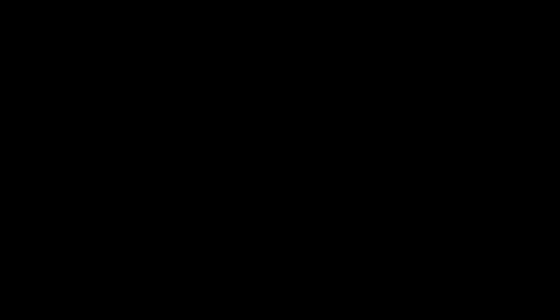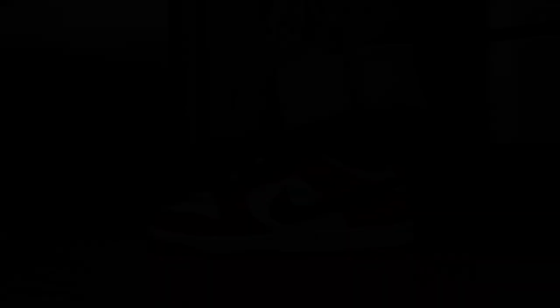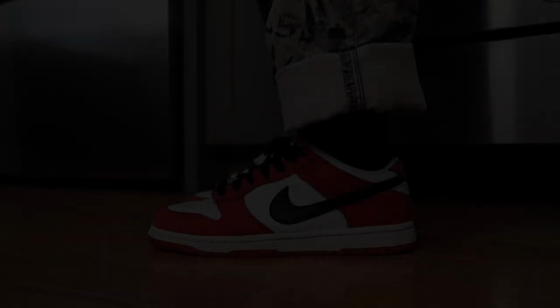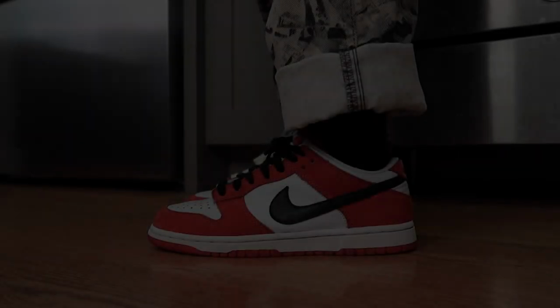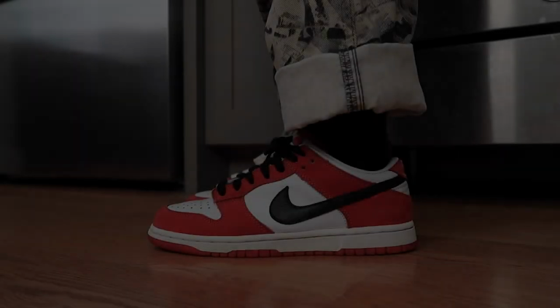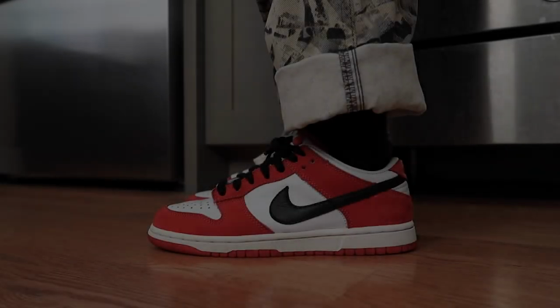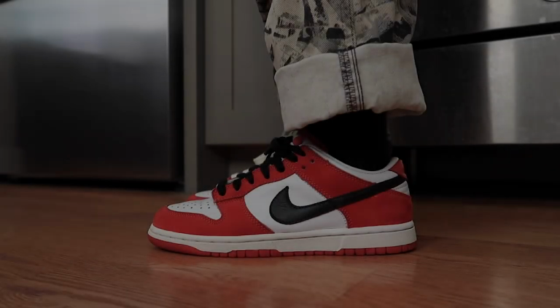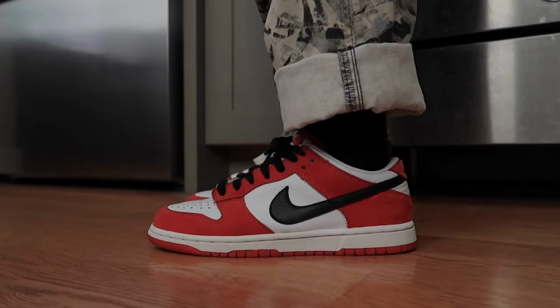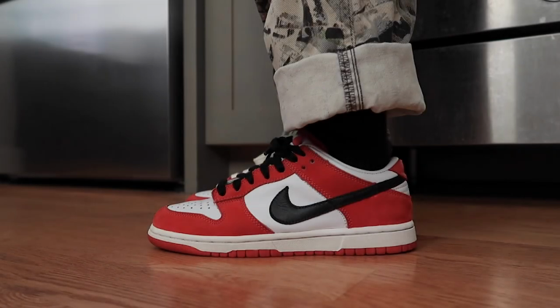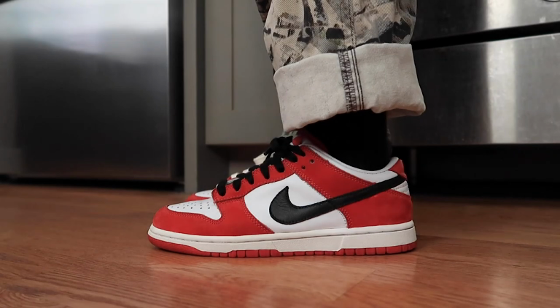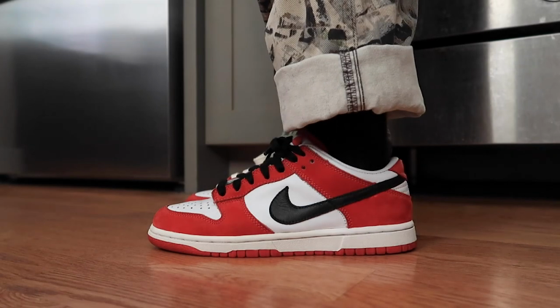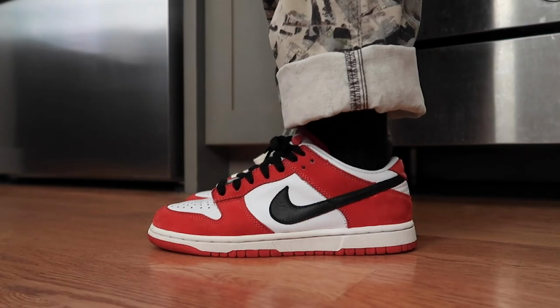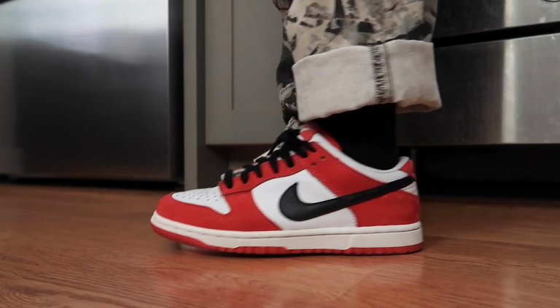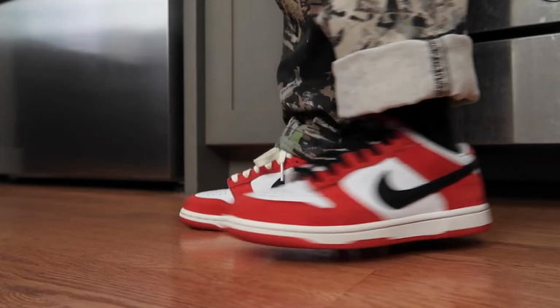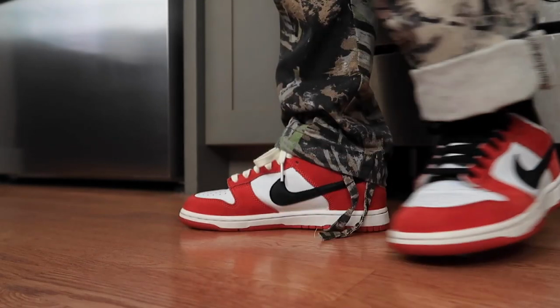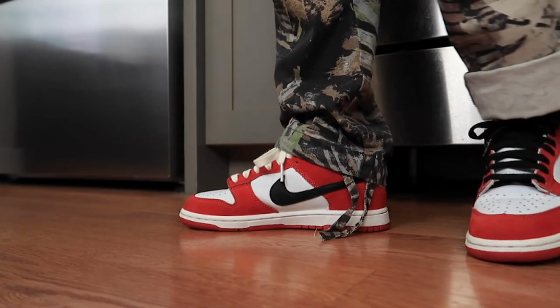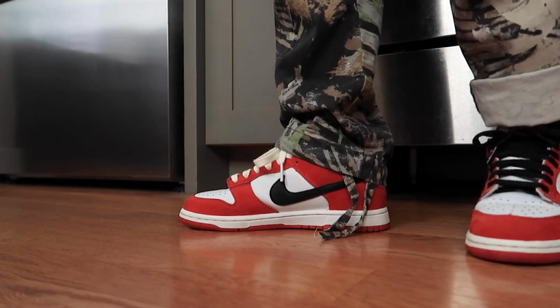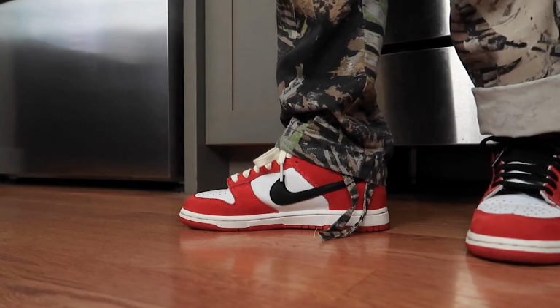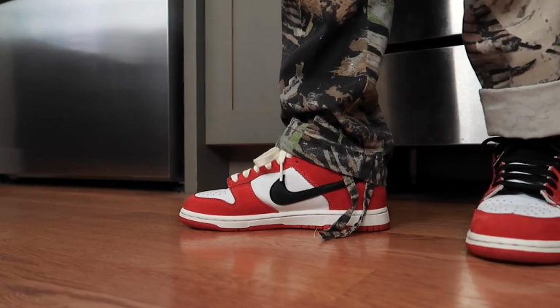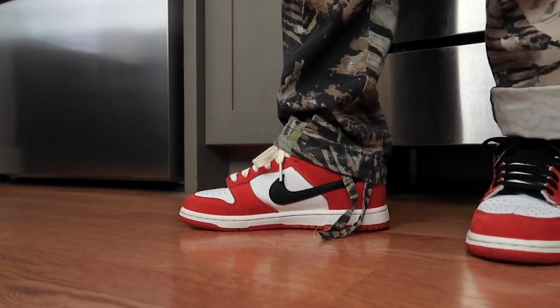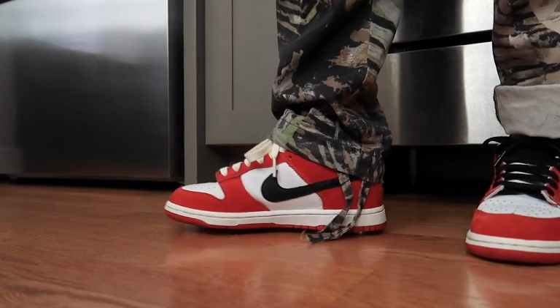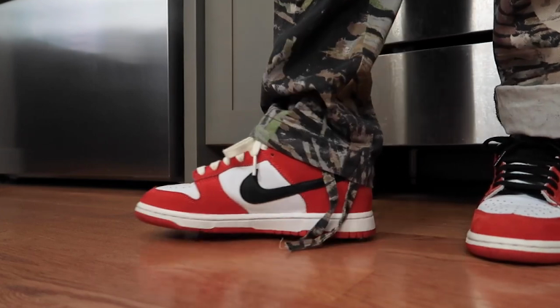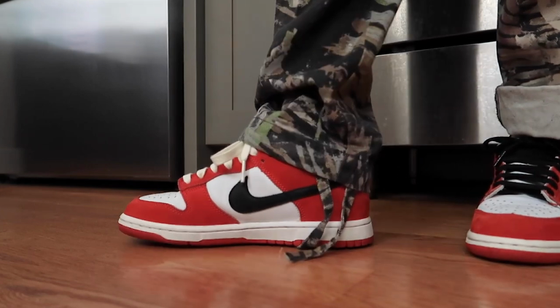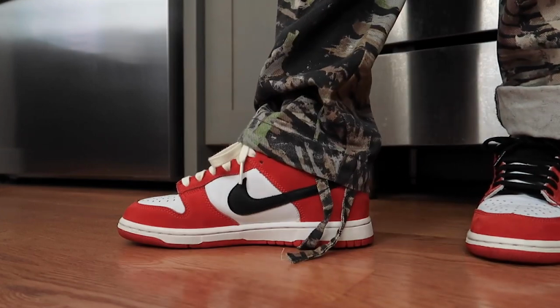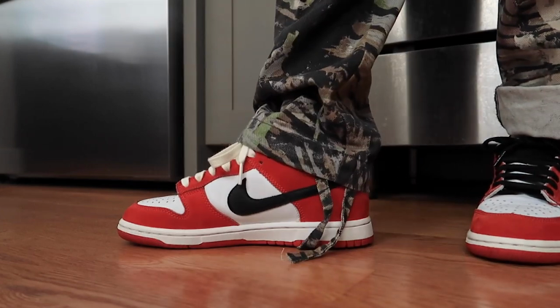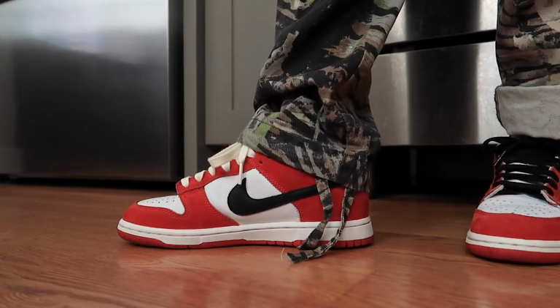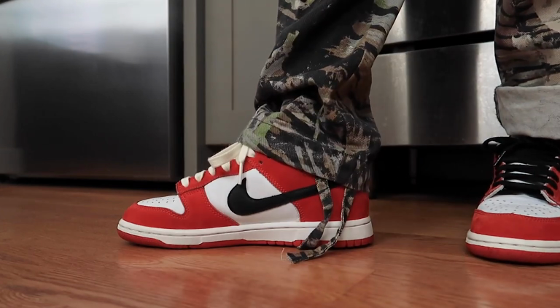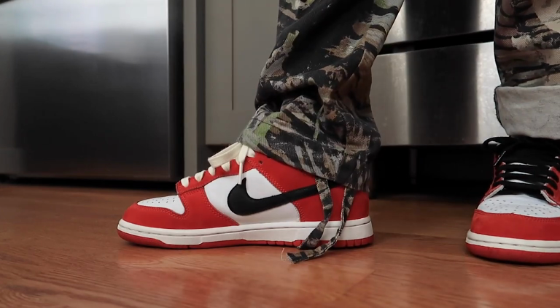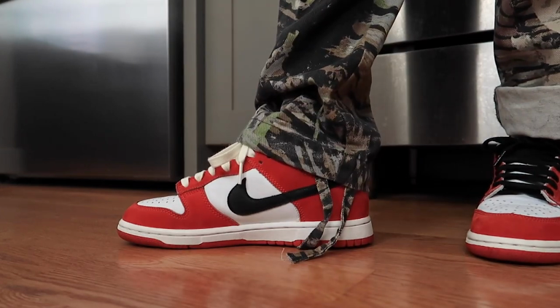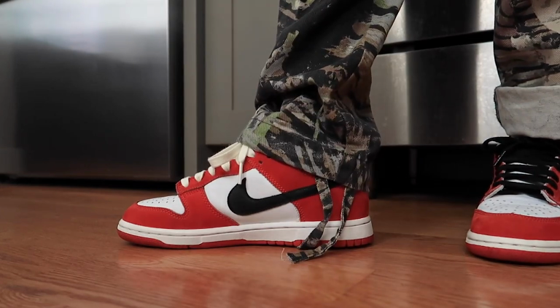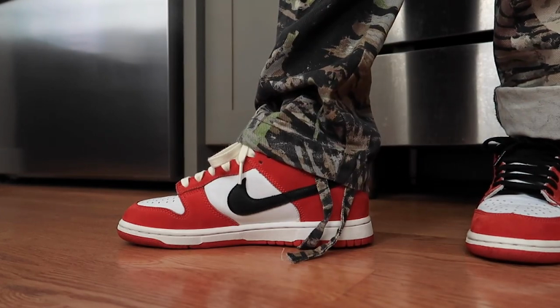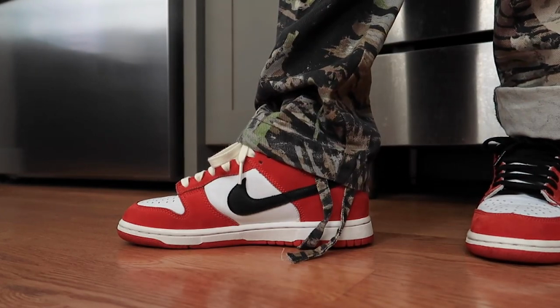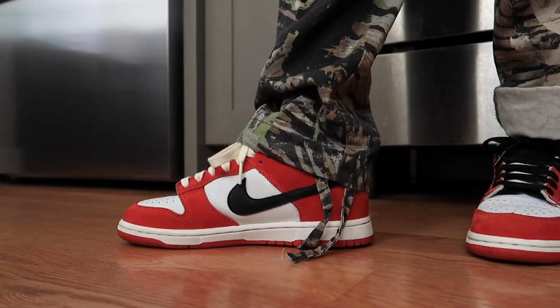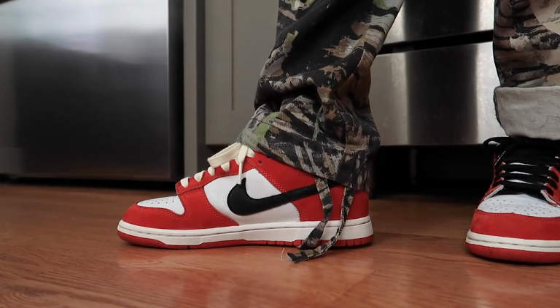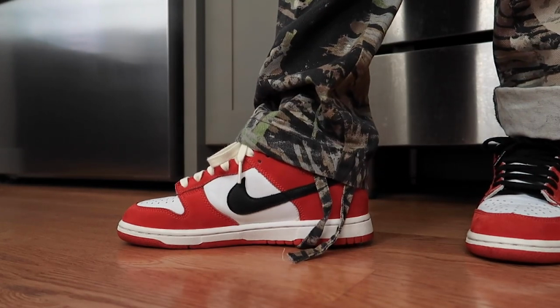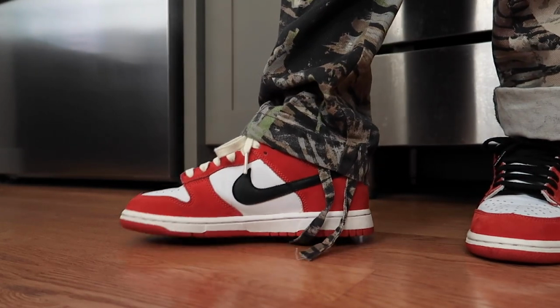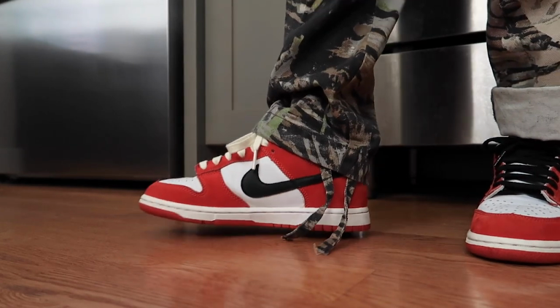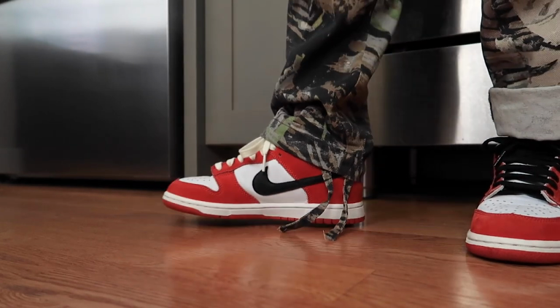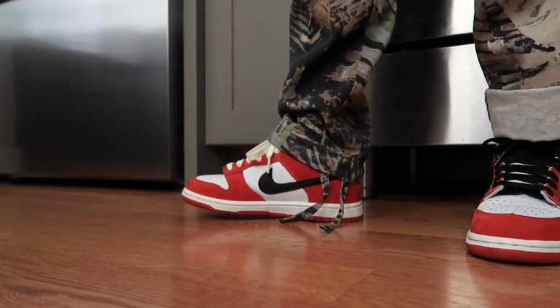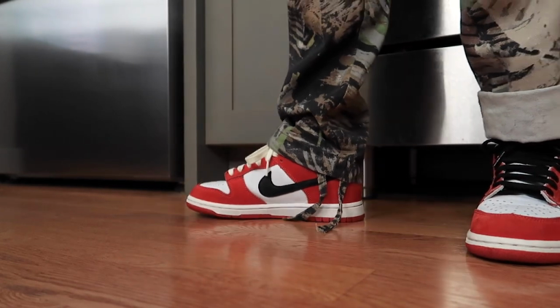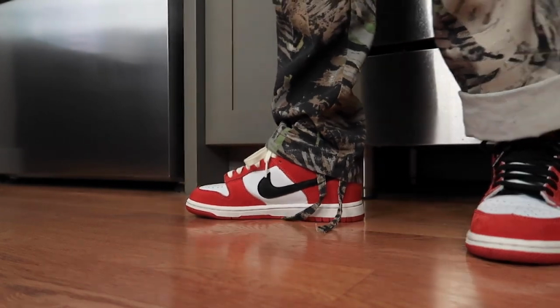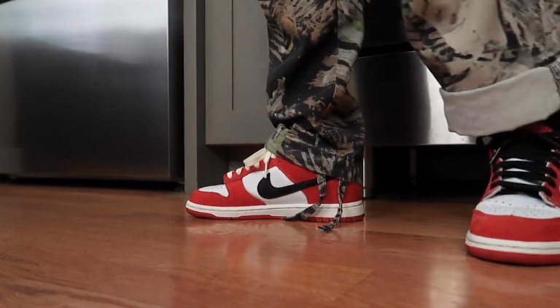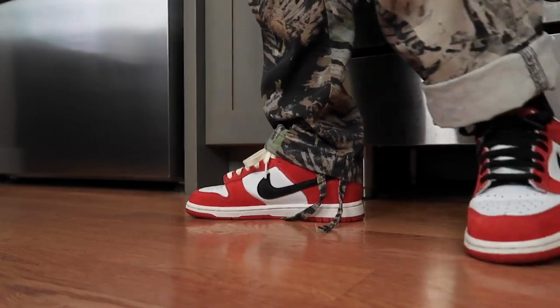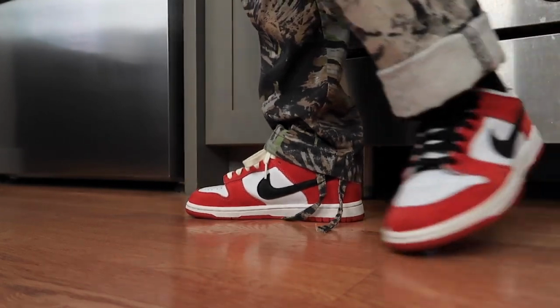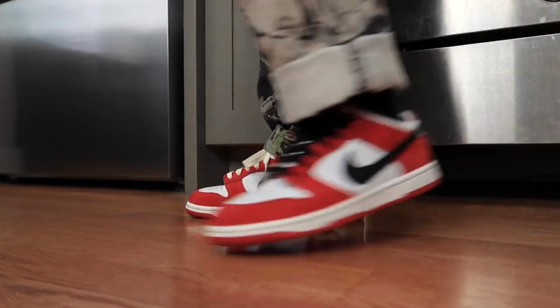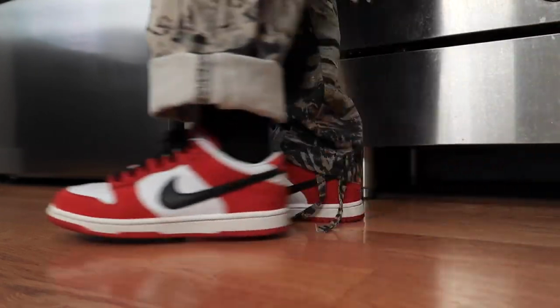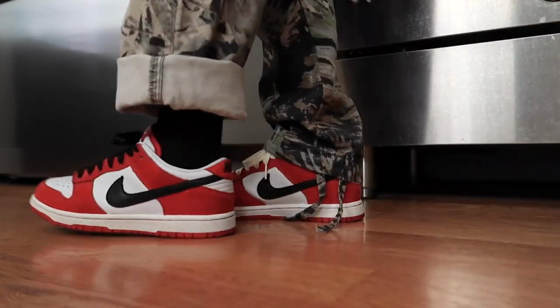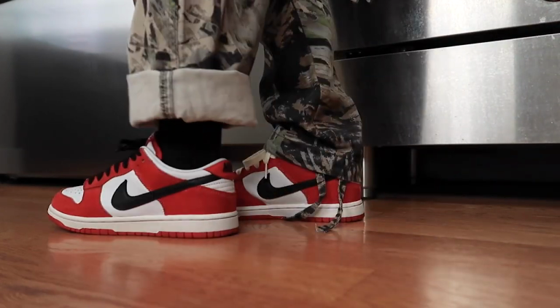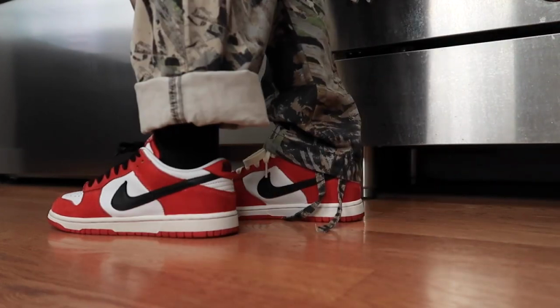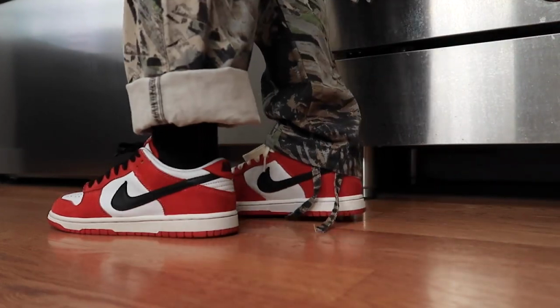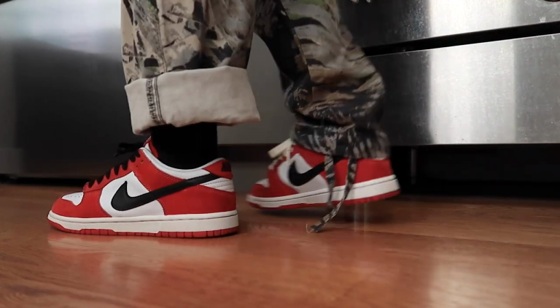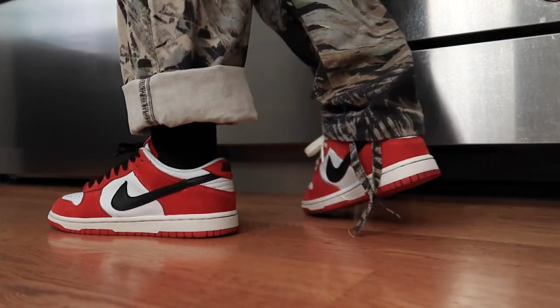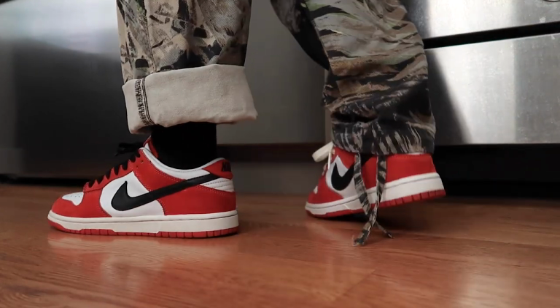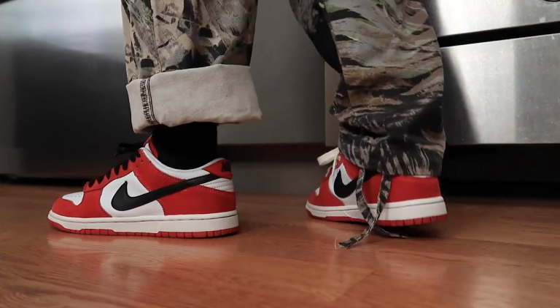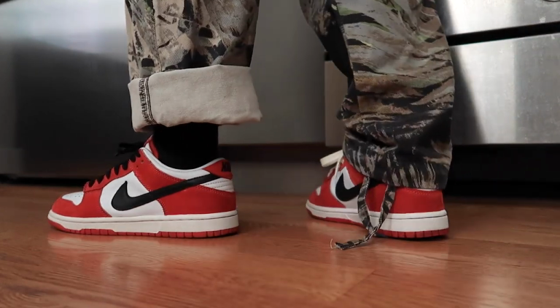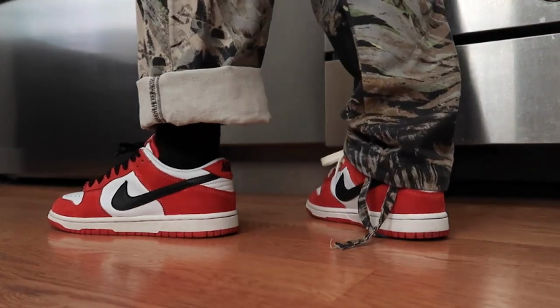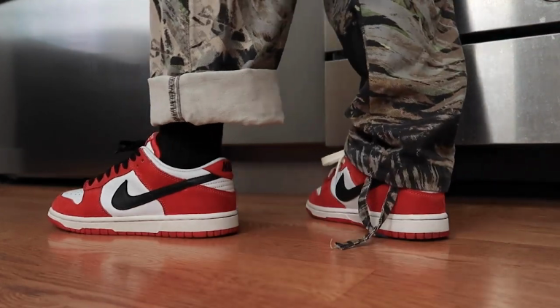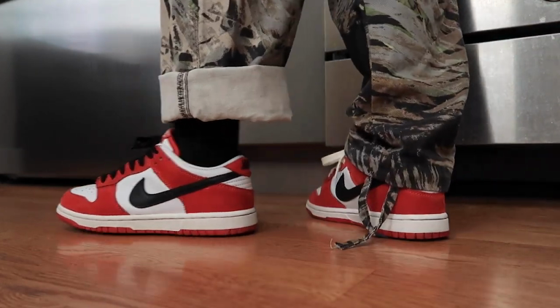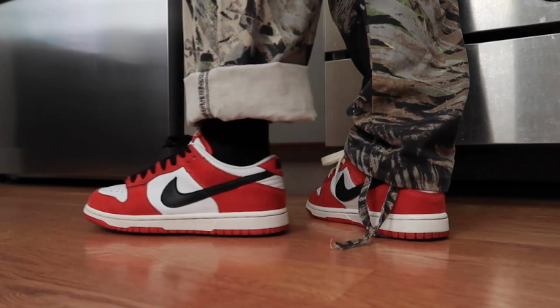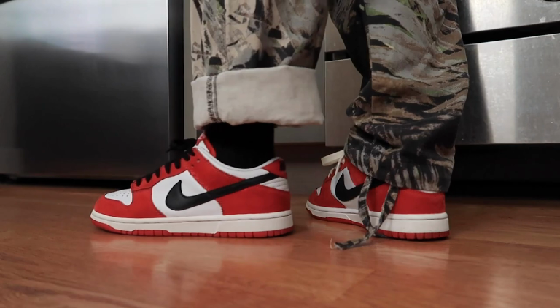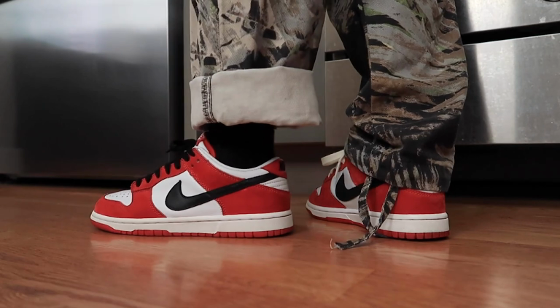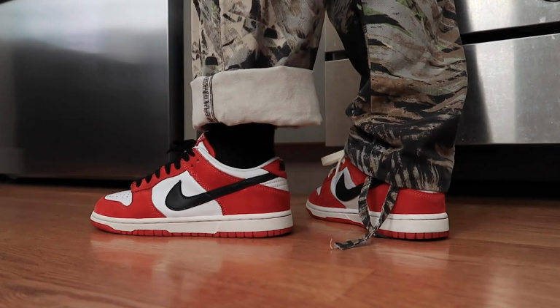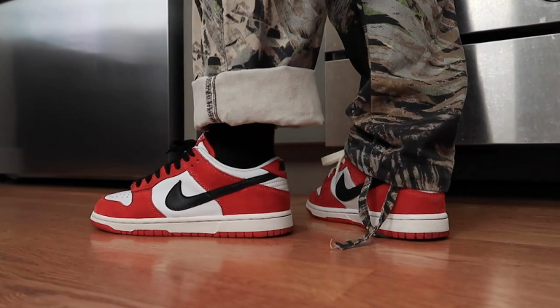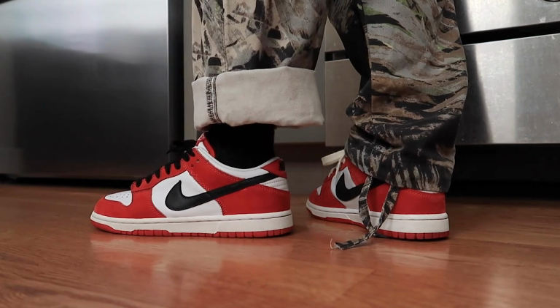Here's the finished product. I did a lace swap and put in black and cream laces. I like both, but I'm leaning towards black just to keep it OG.